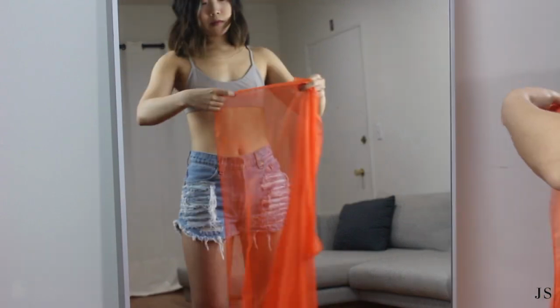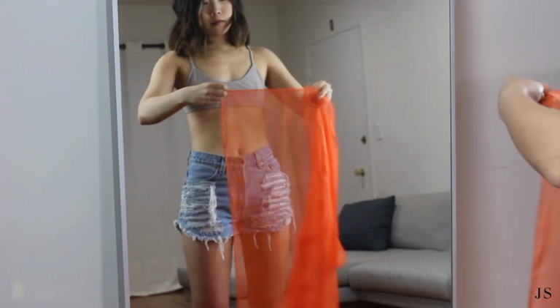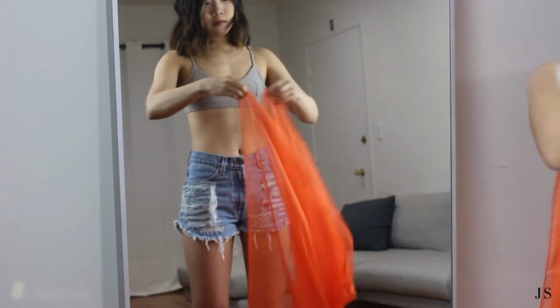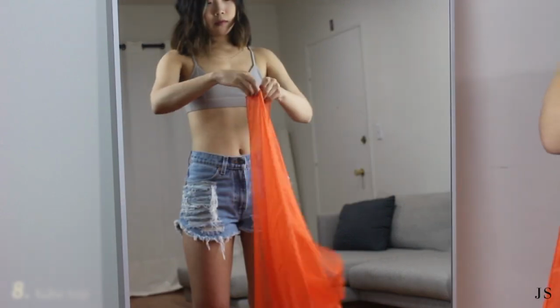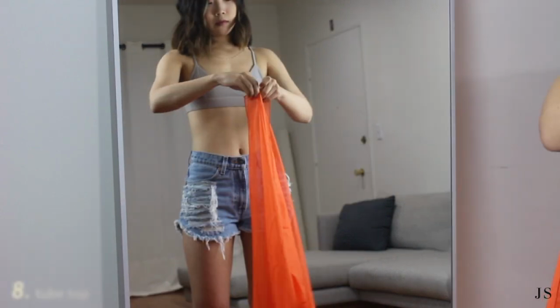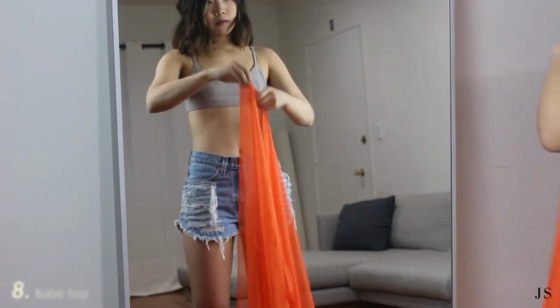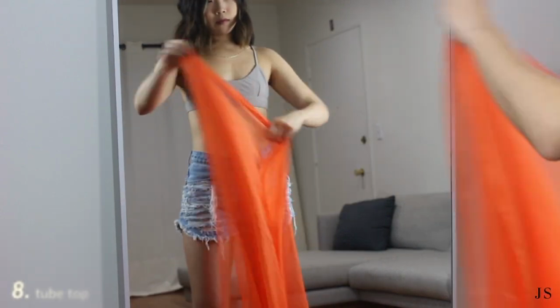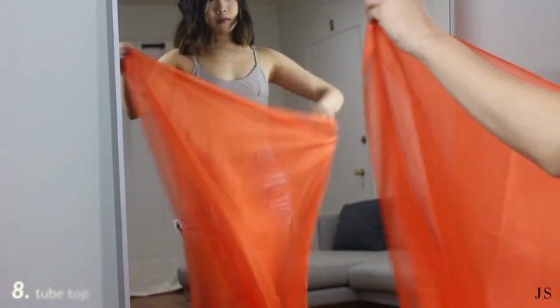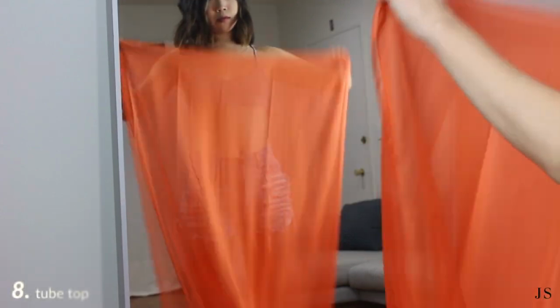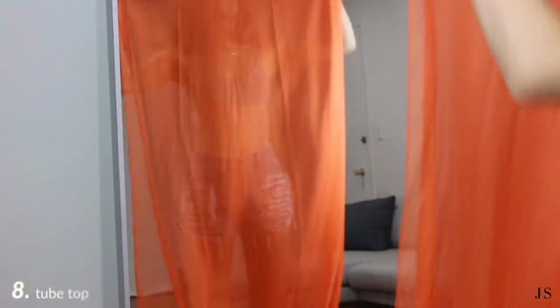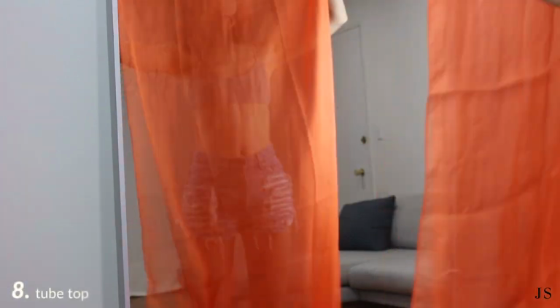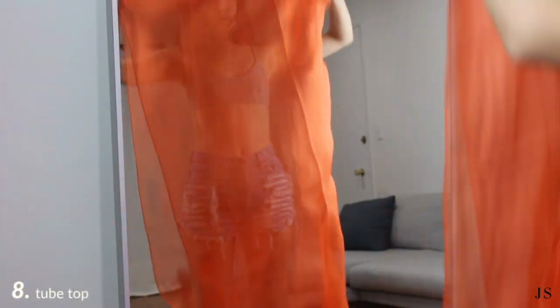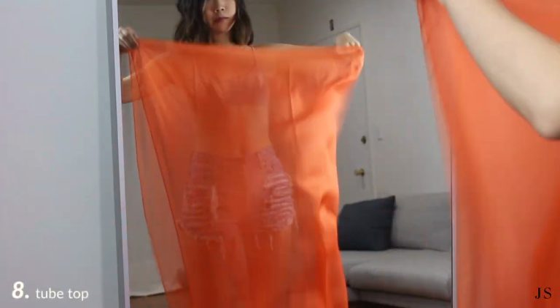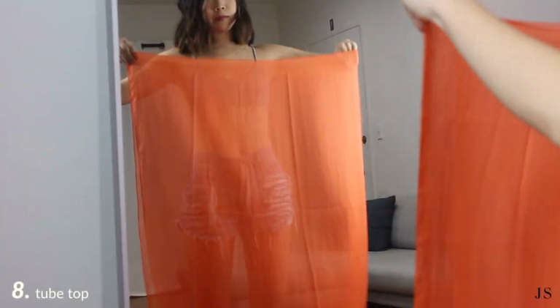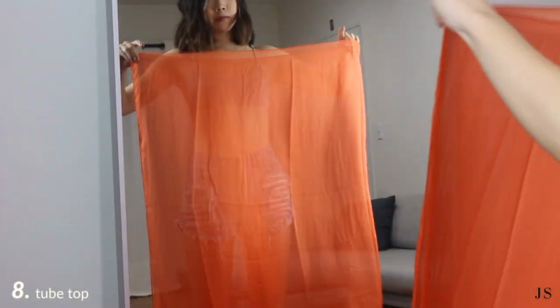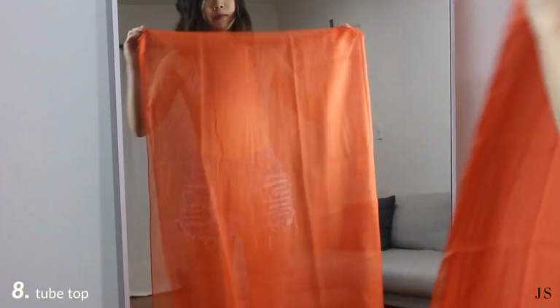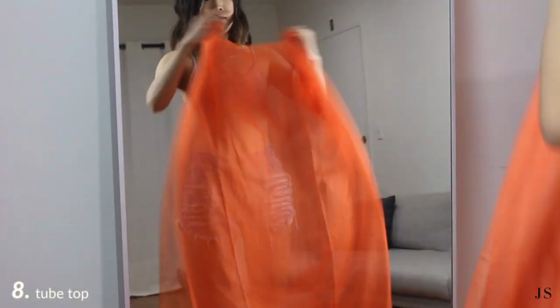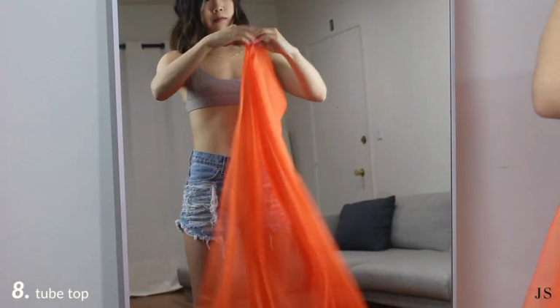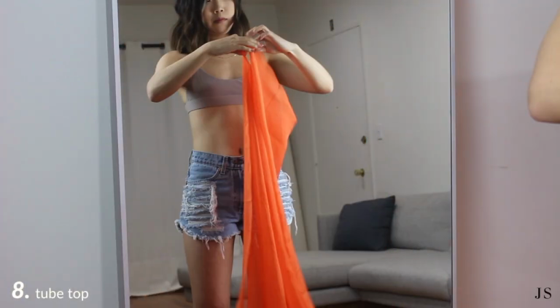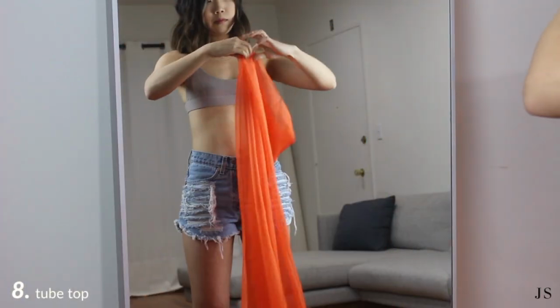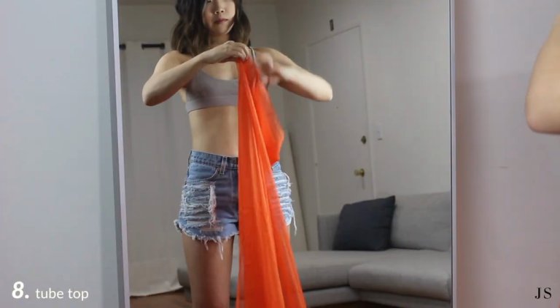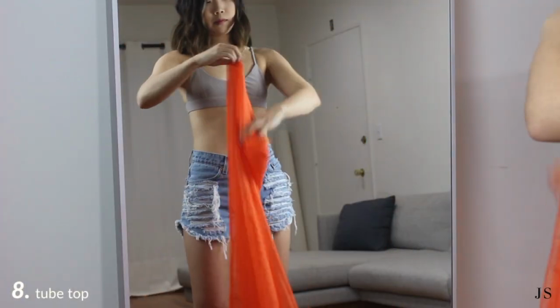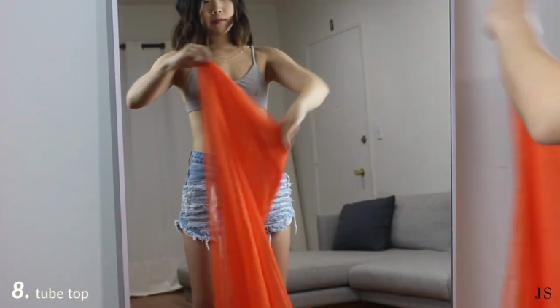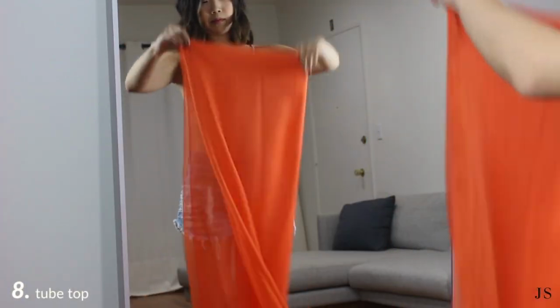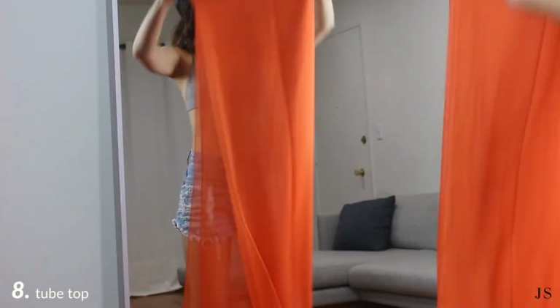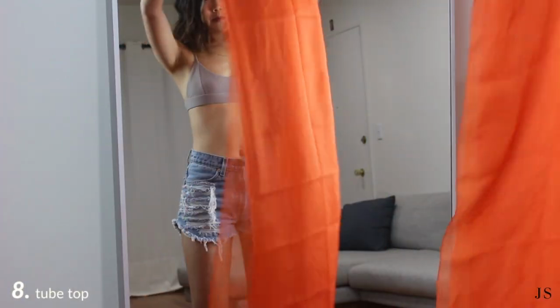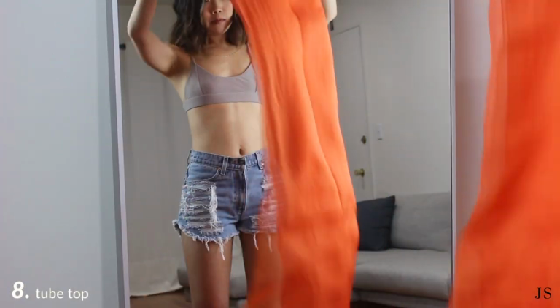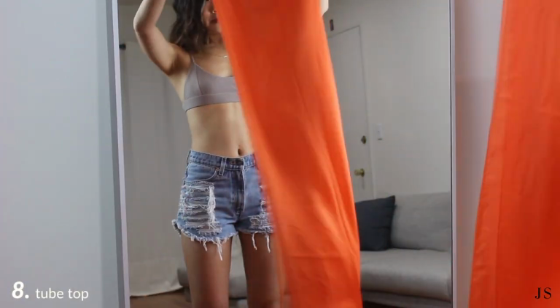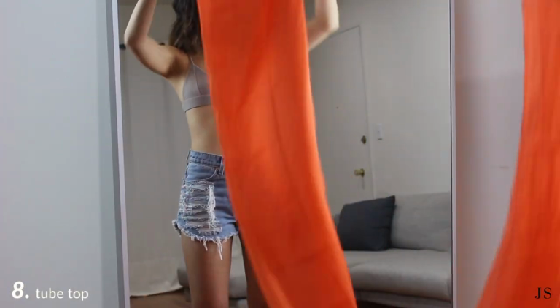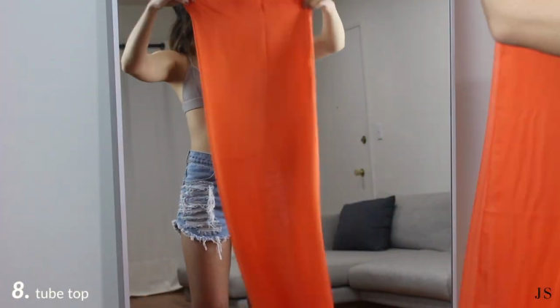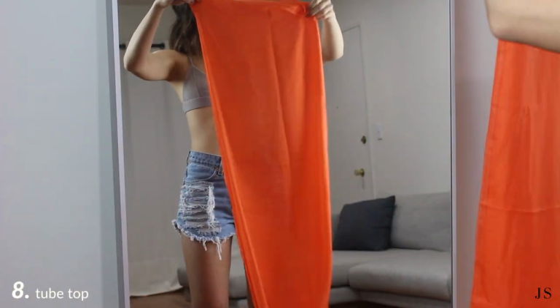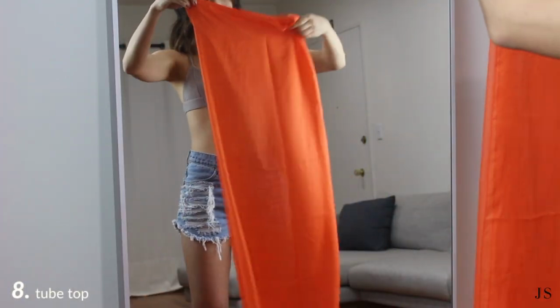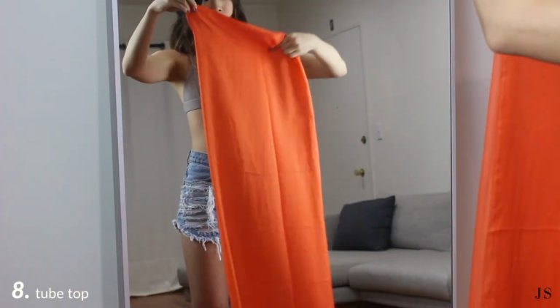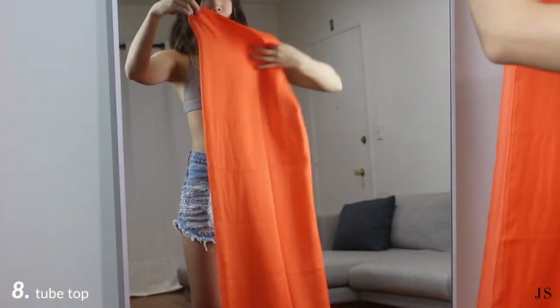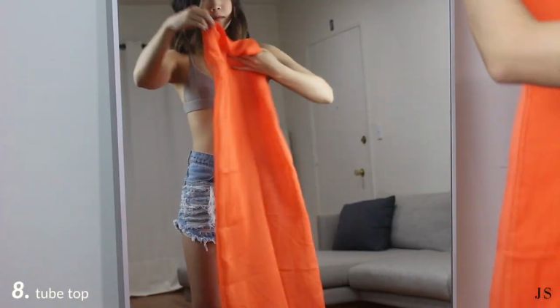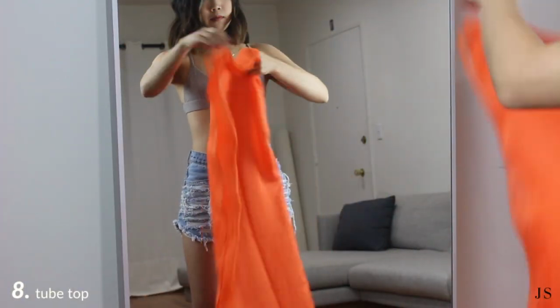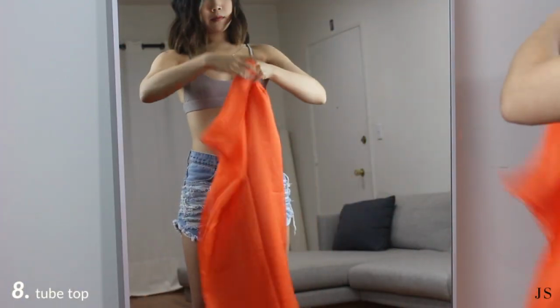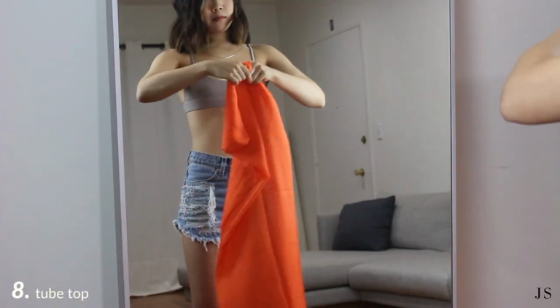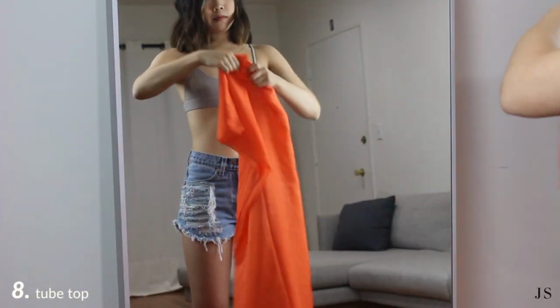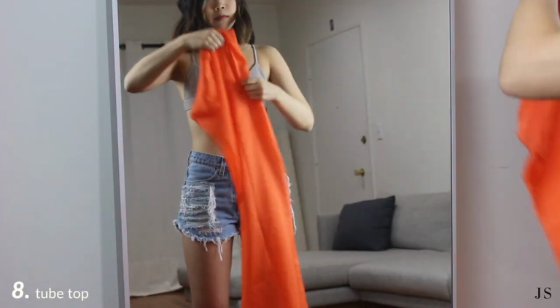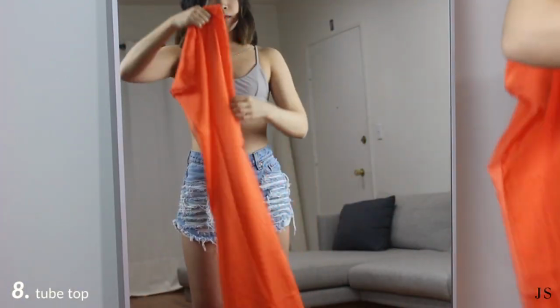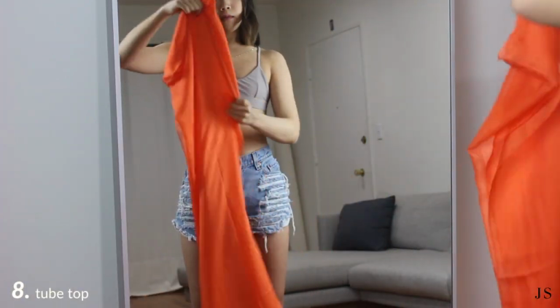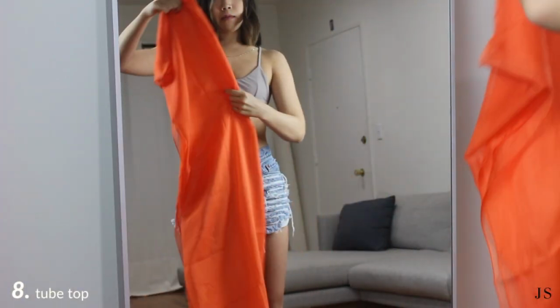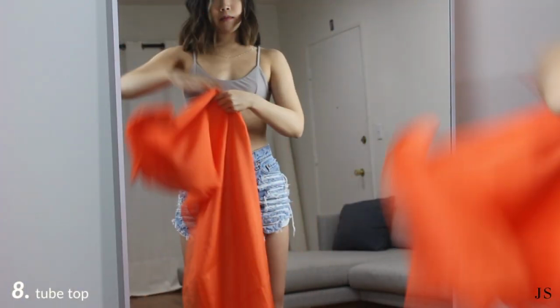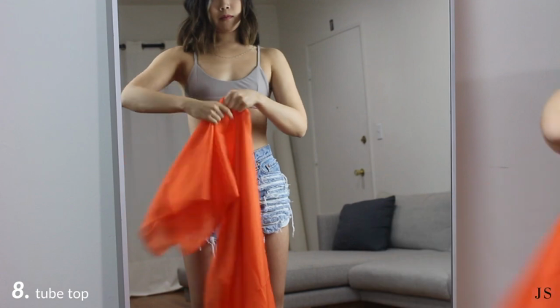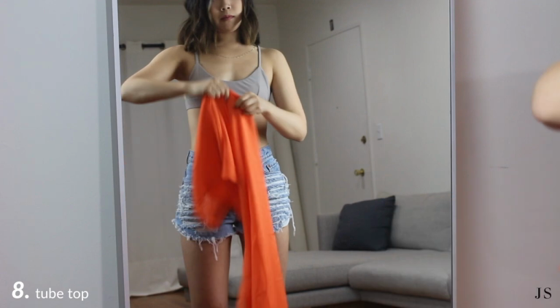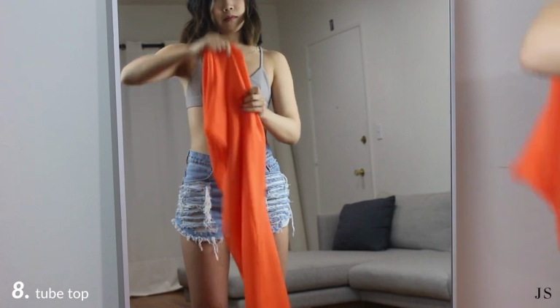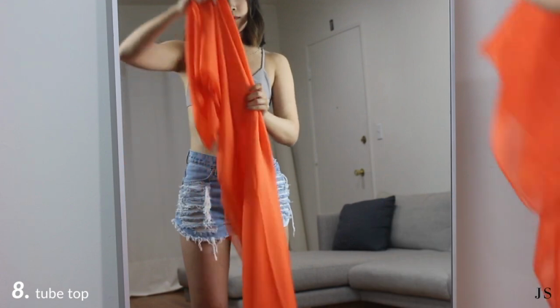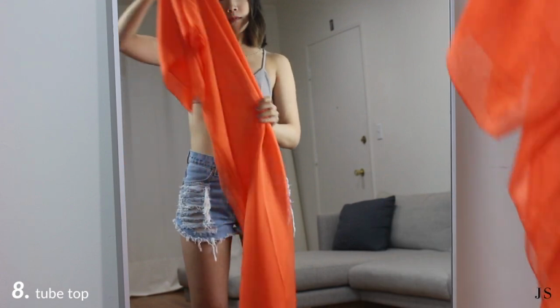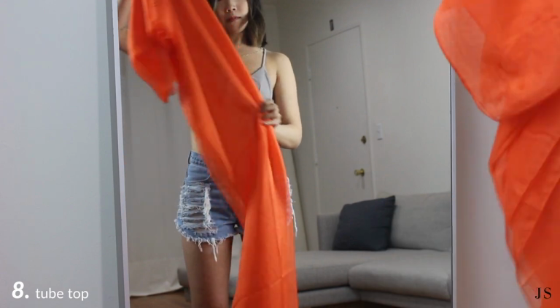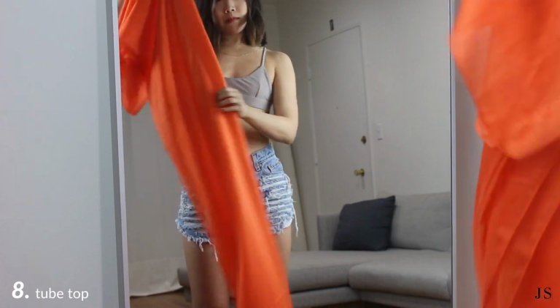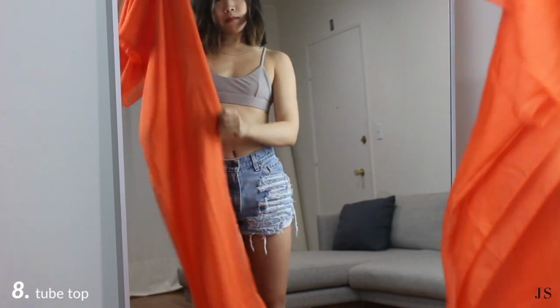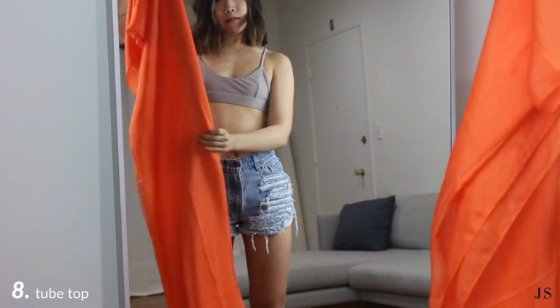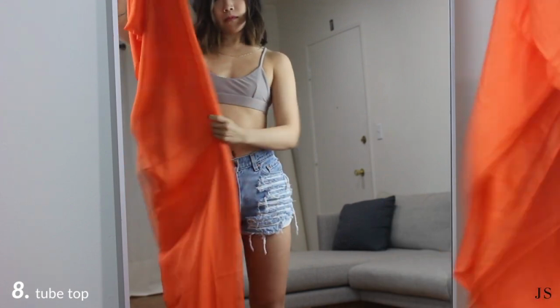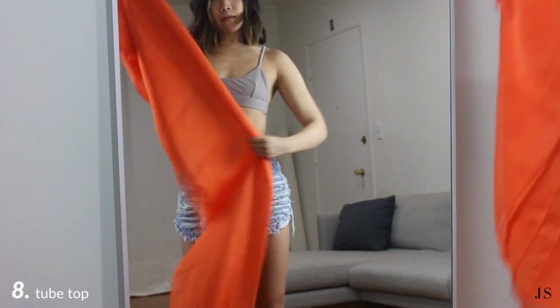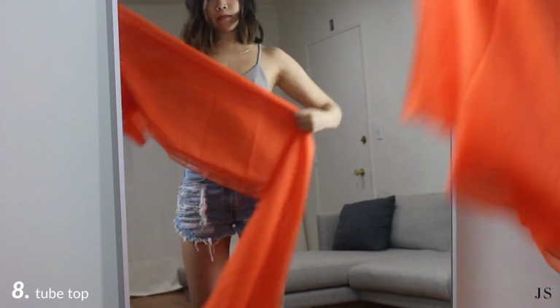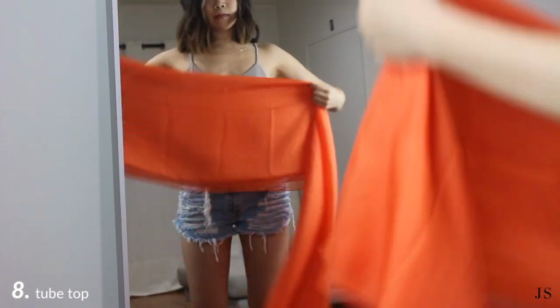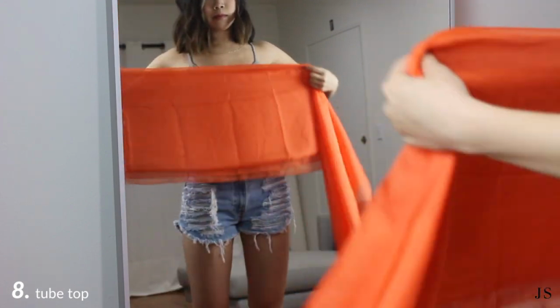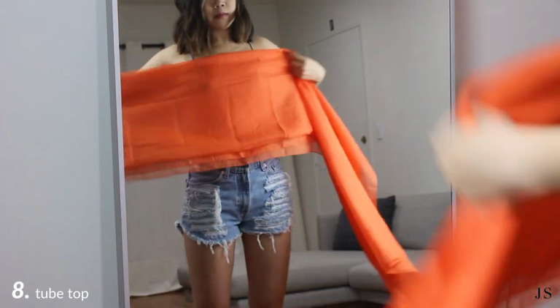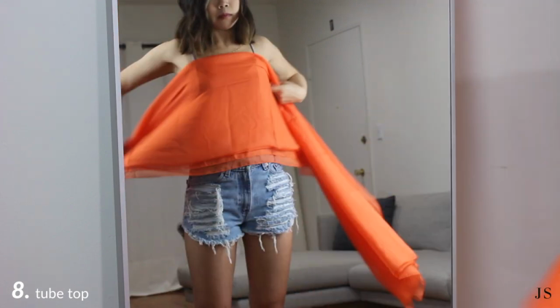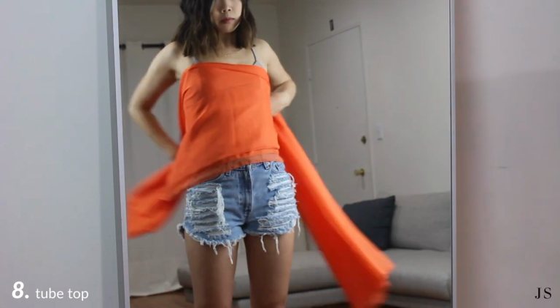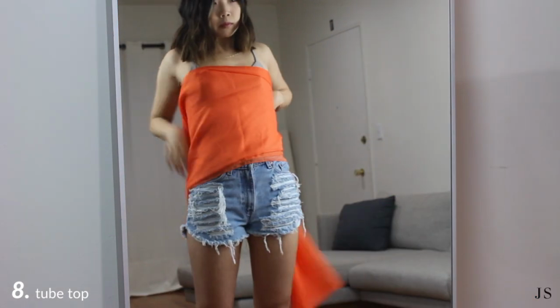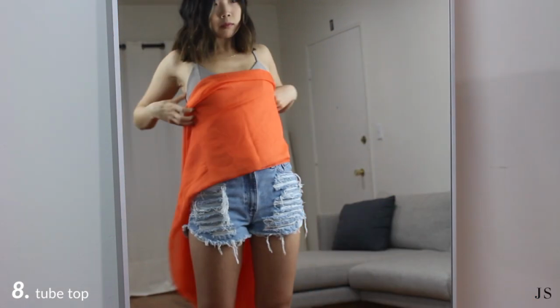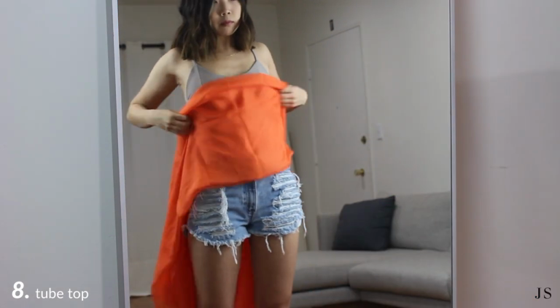You can also wear it as a tube top by folding it into thirds longways and then tying it in a knot behind your back.